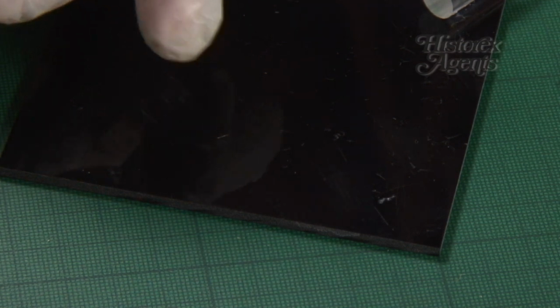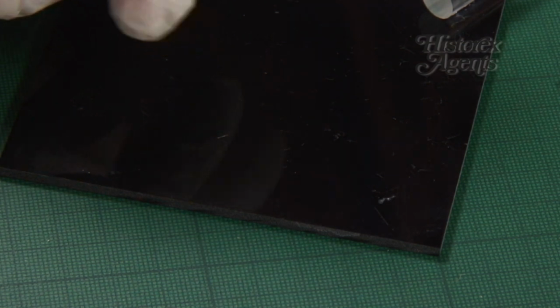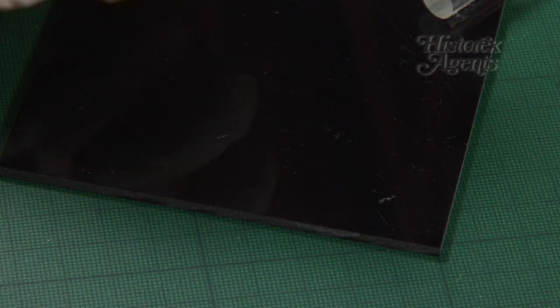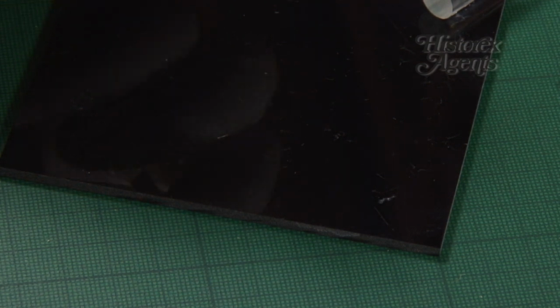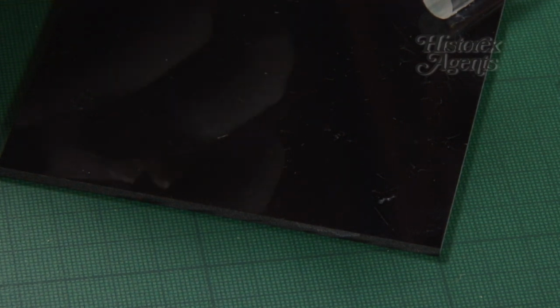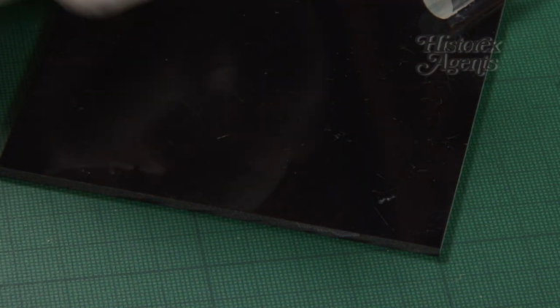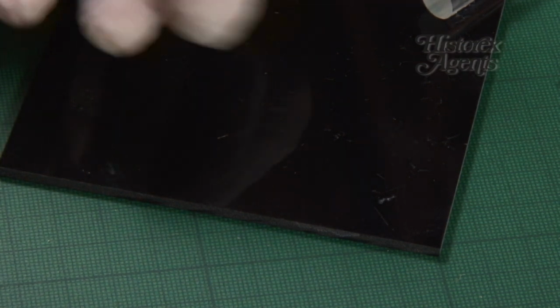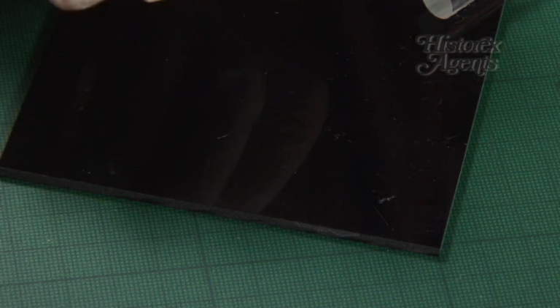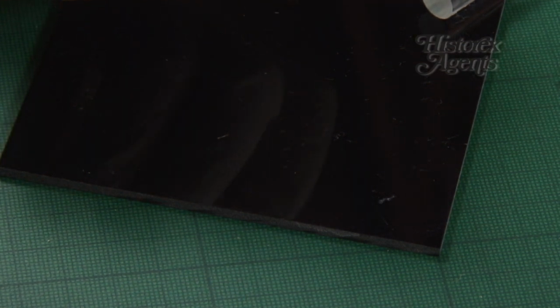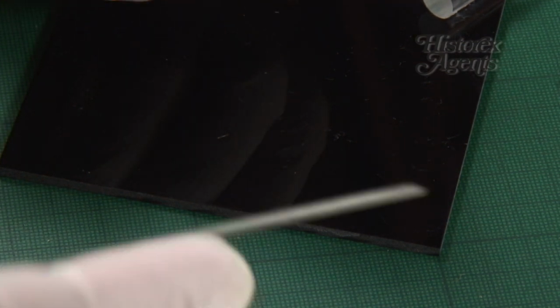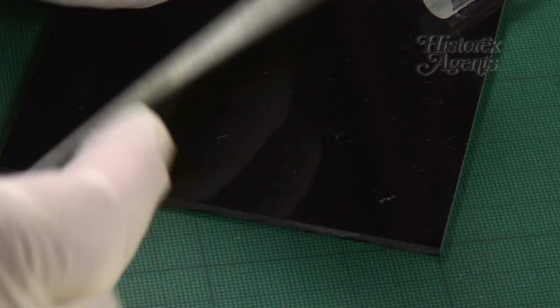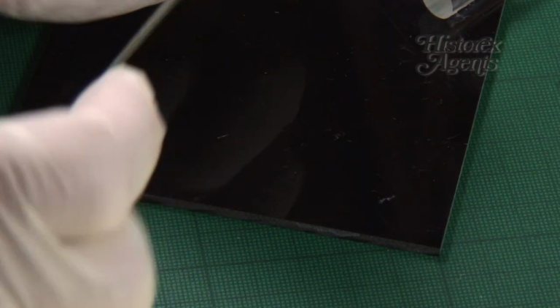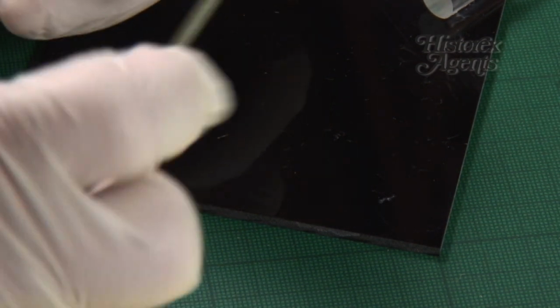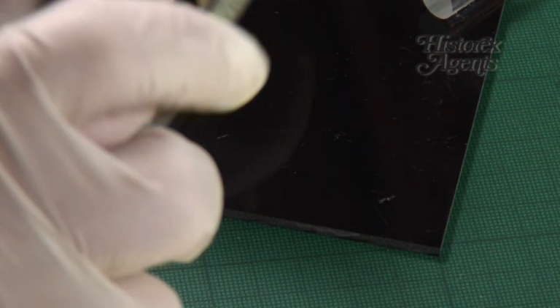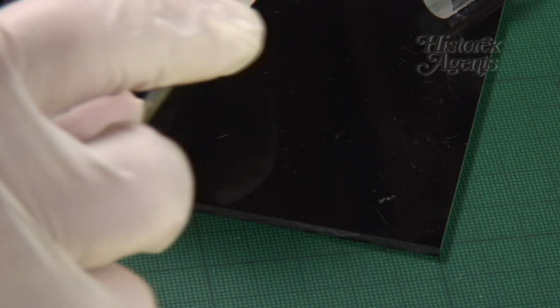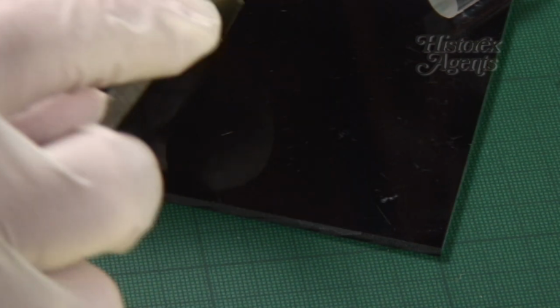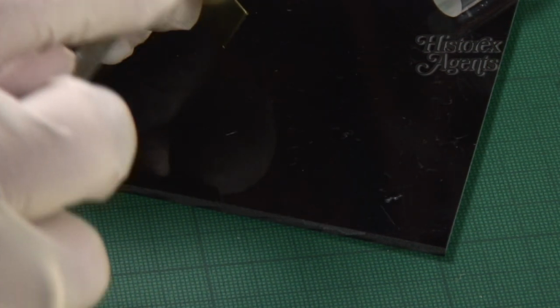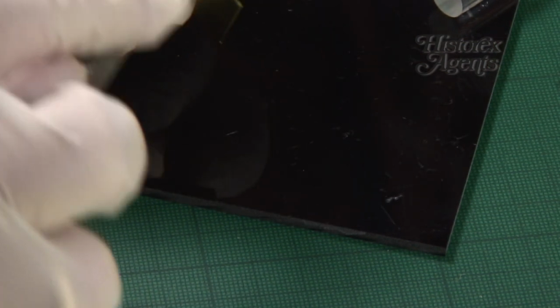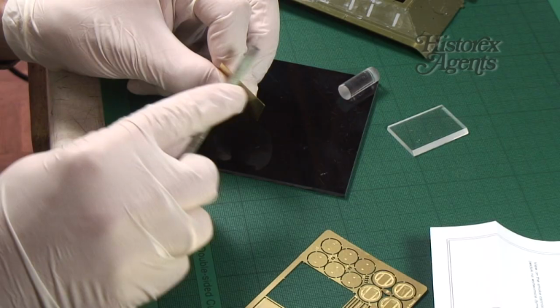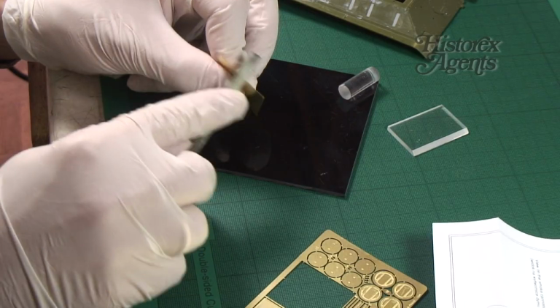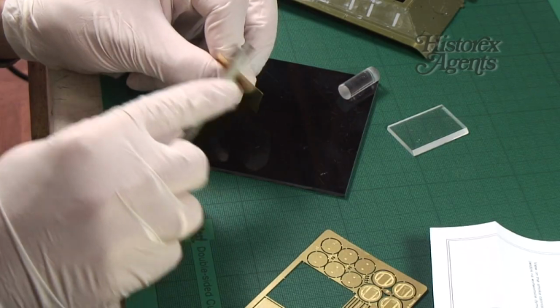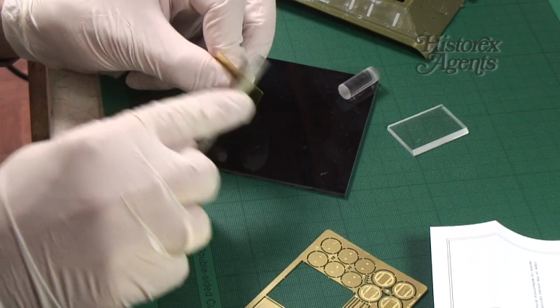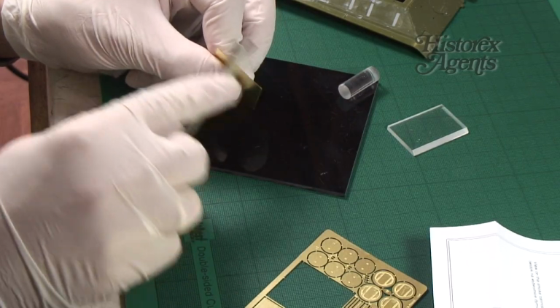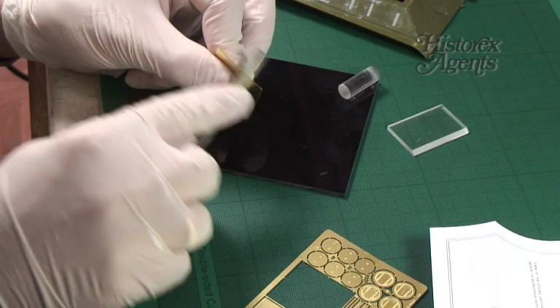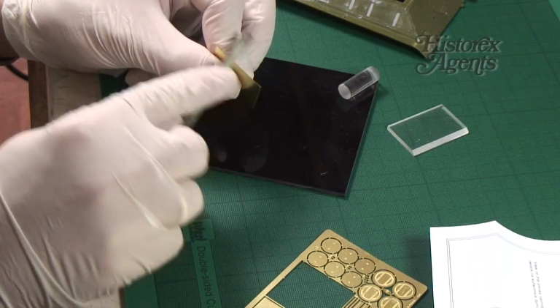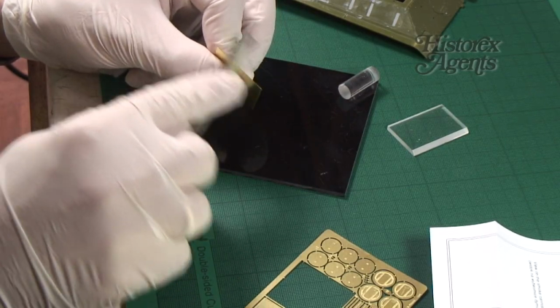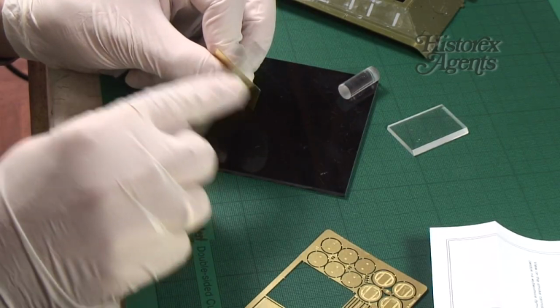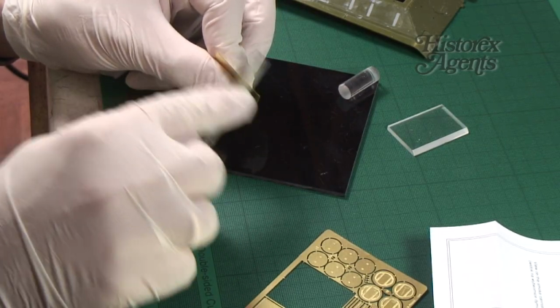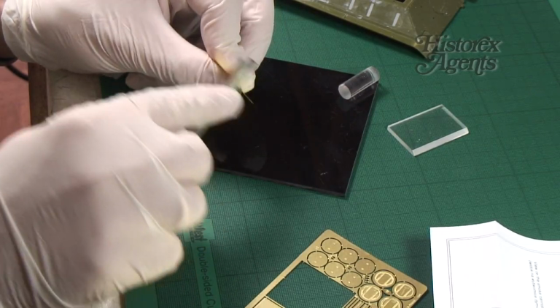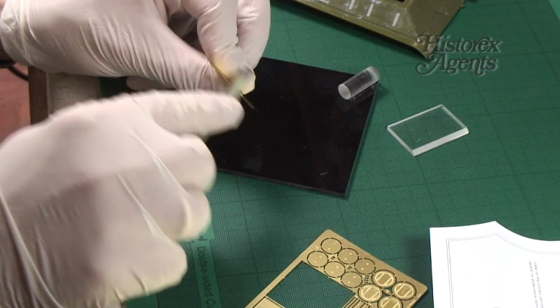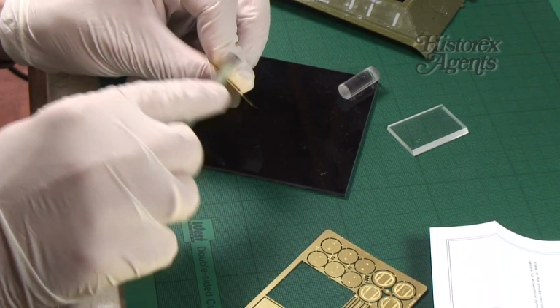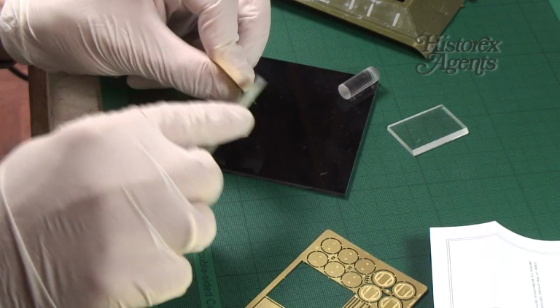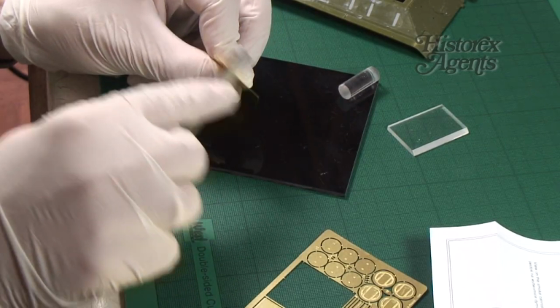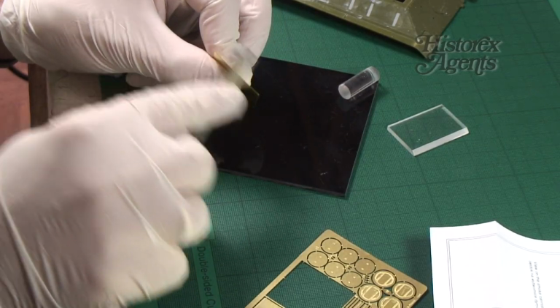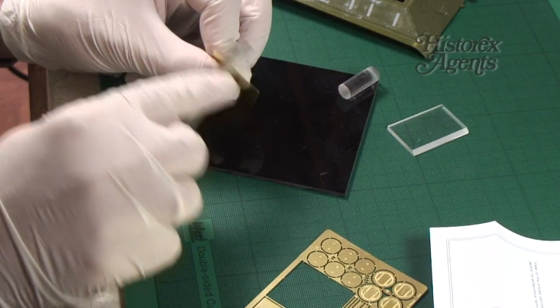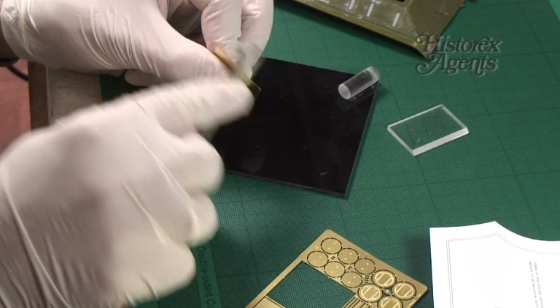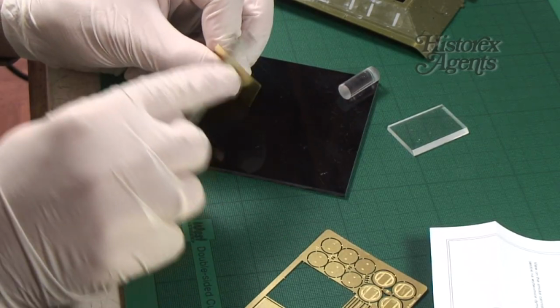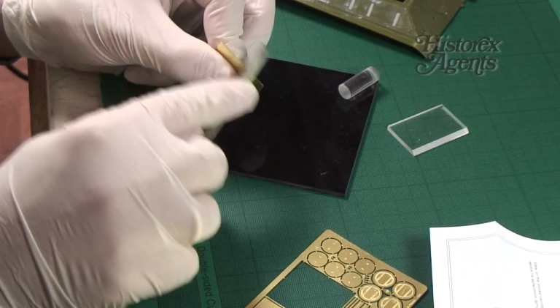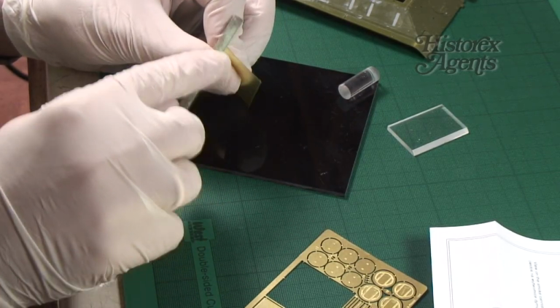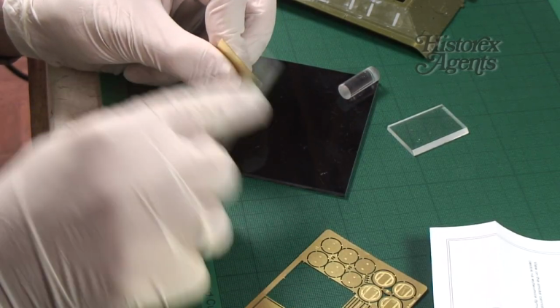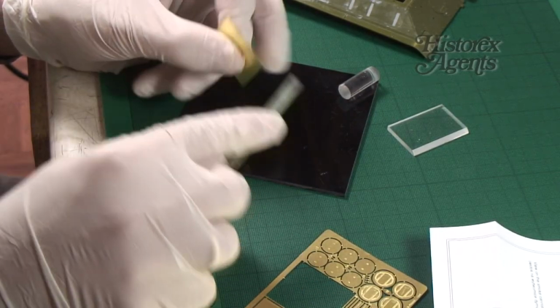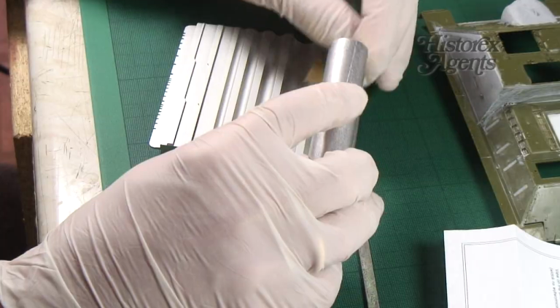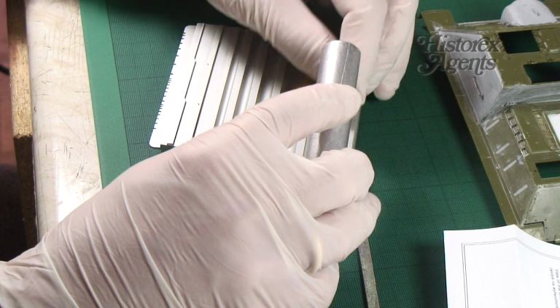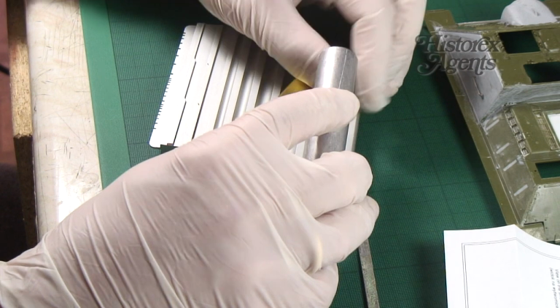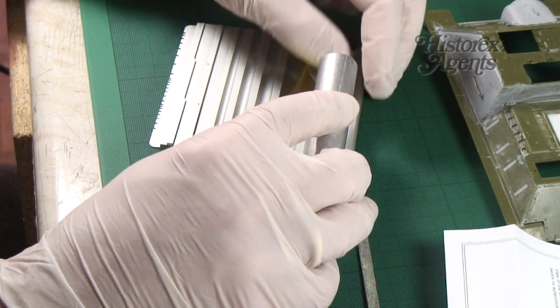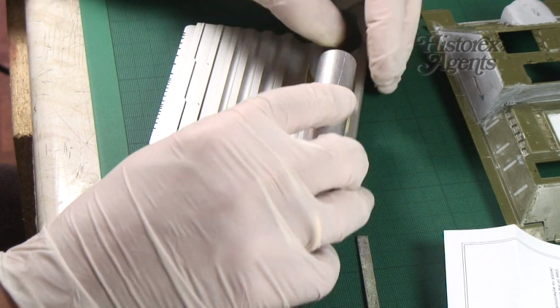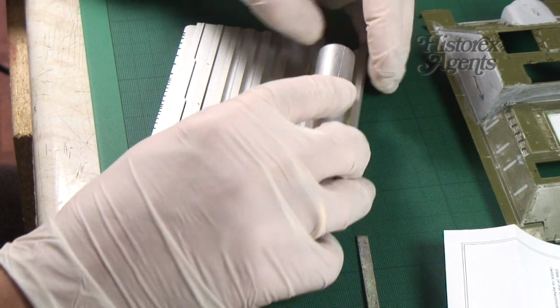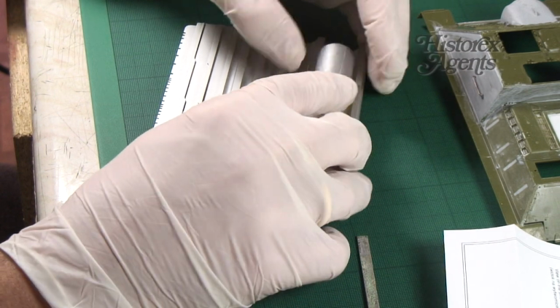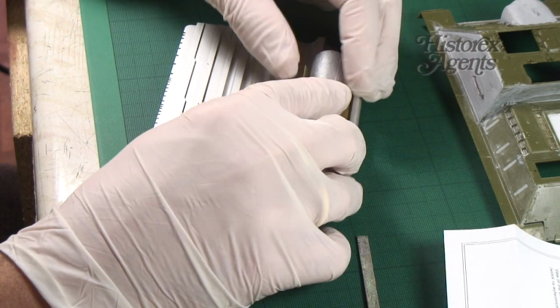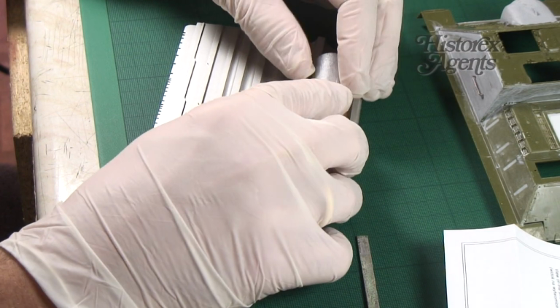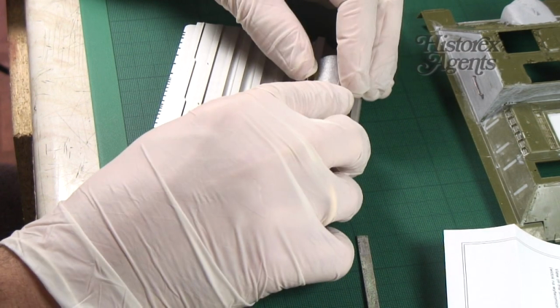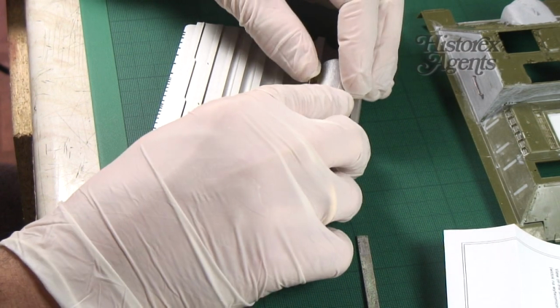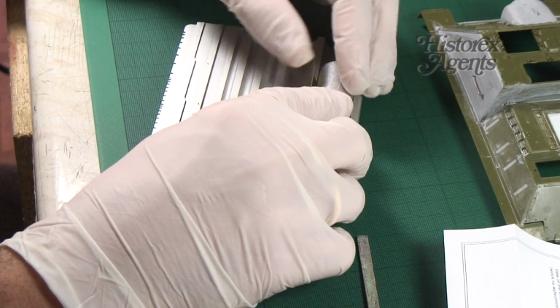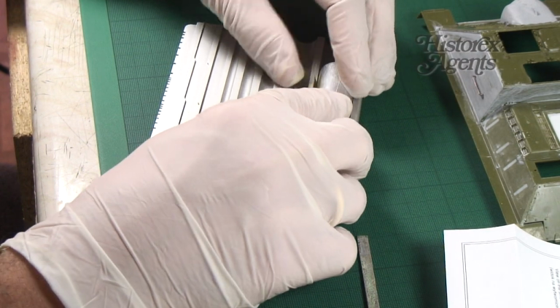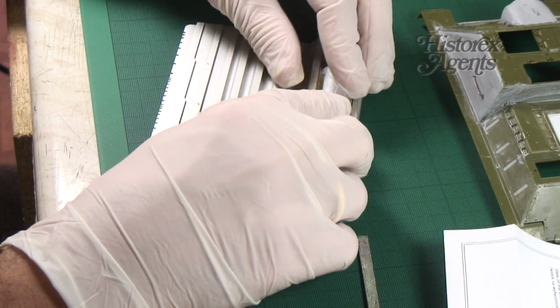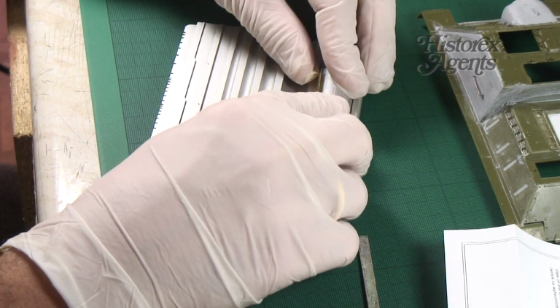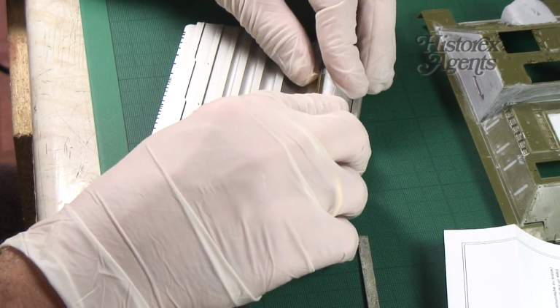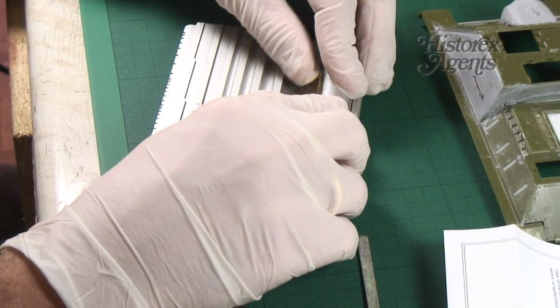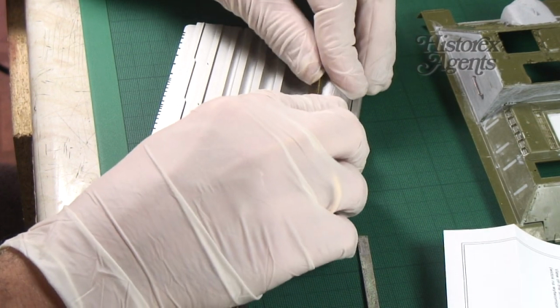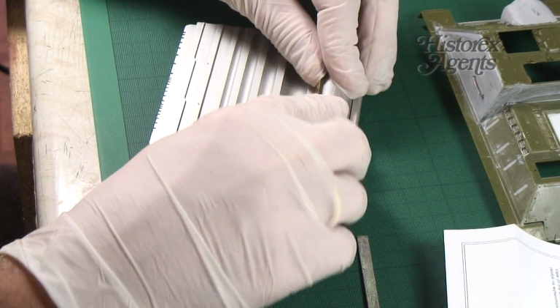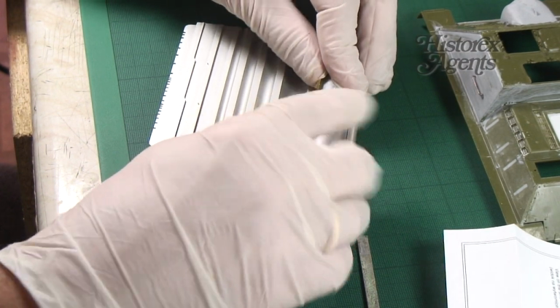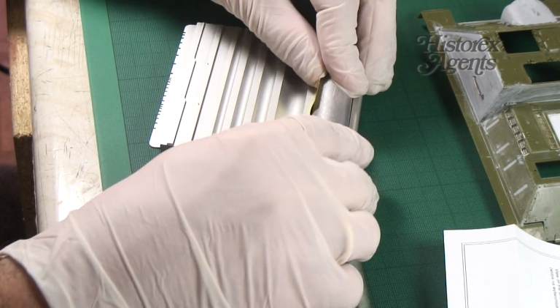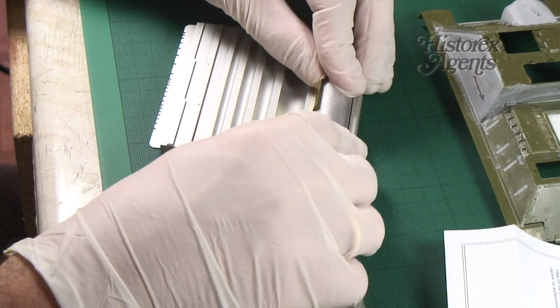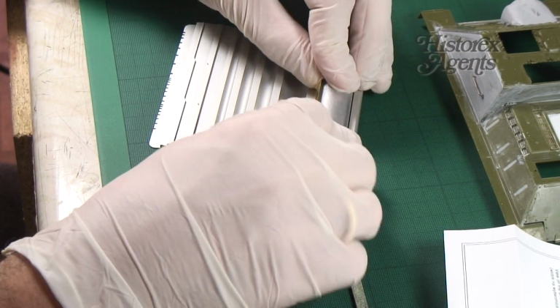Next, file down any stubs using a sanding stick or needle file. You're now ready to bend your item into shape.